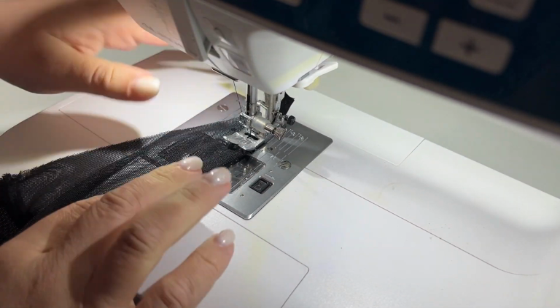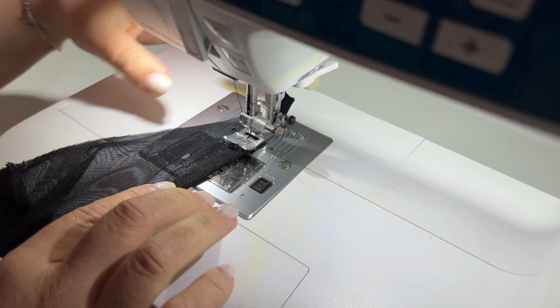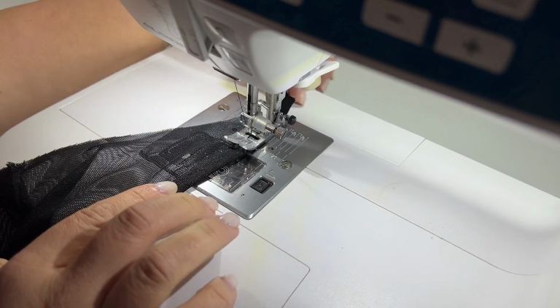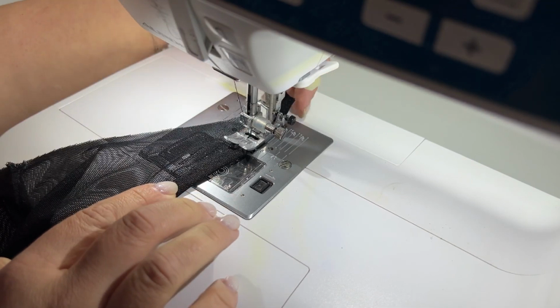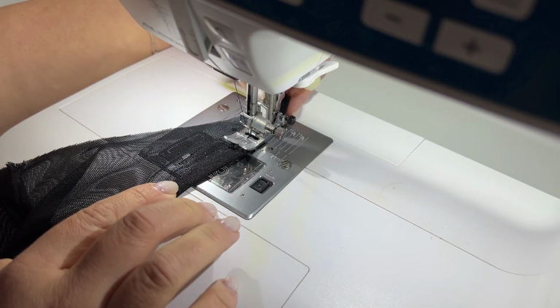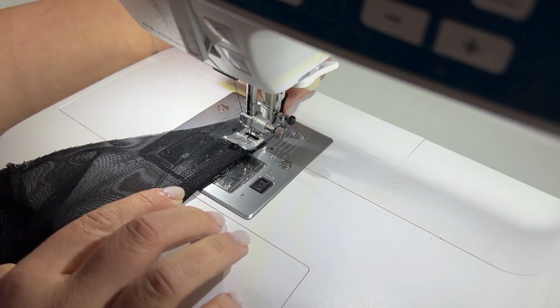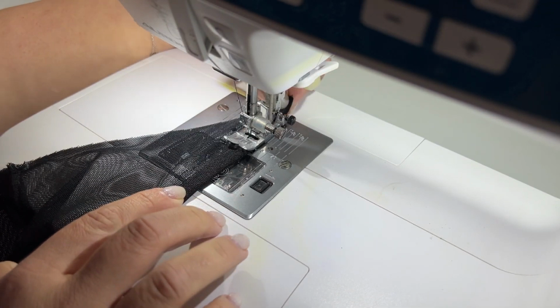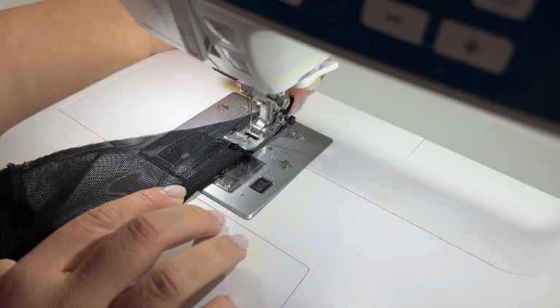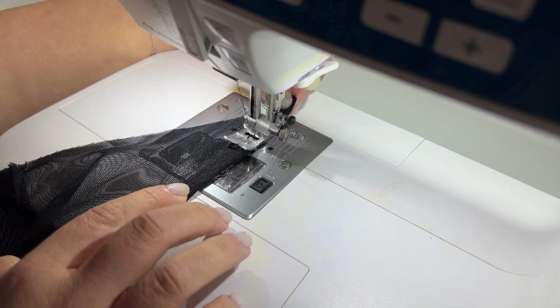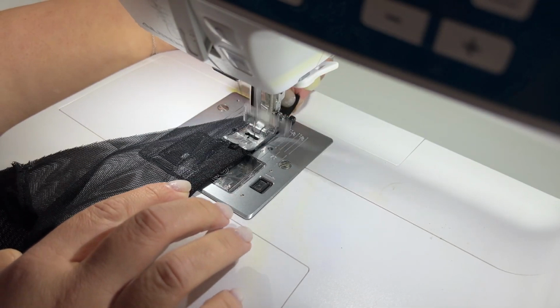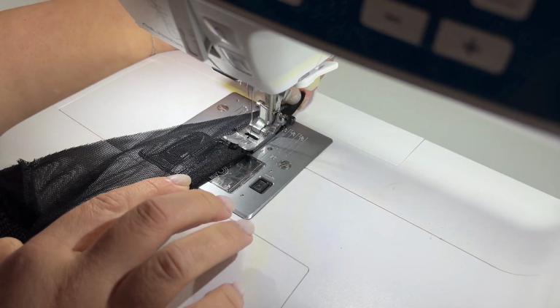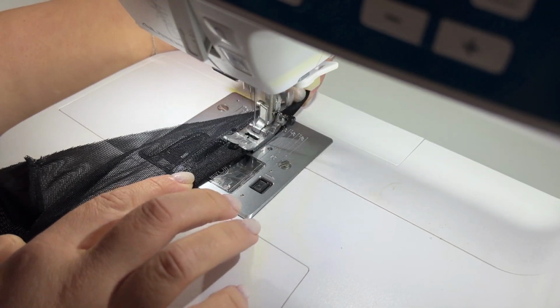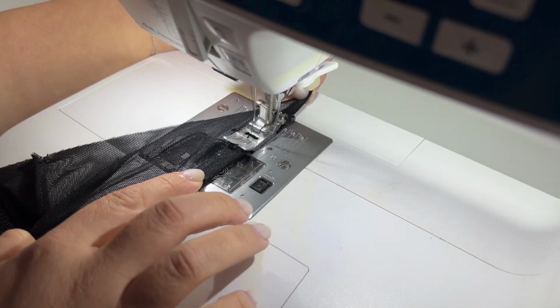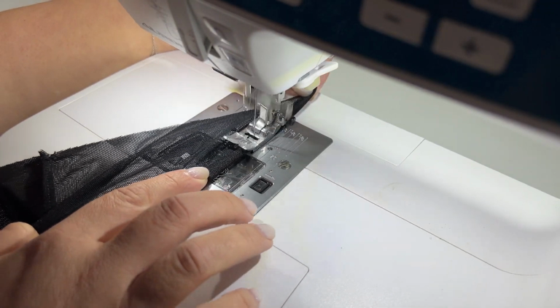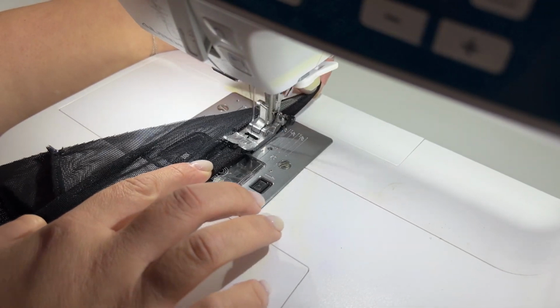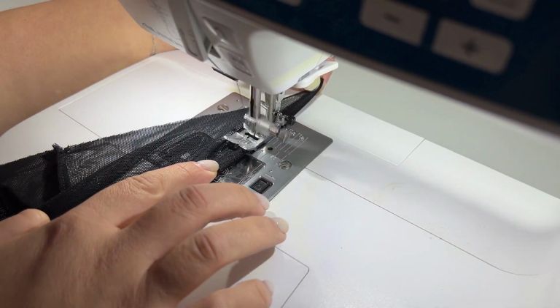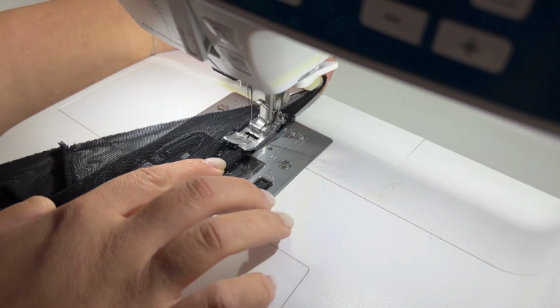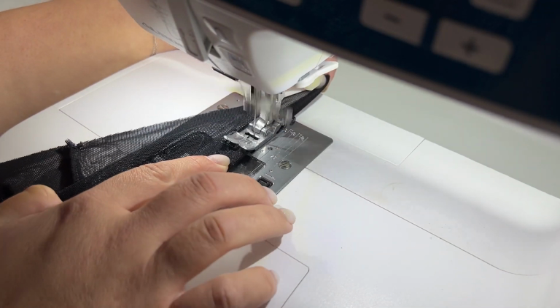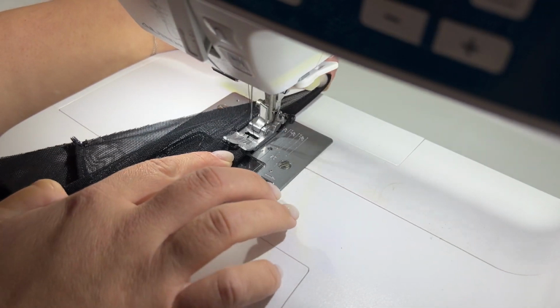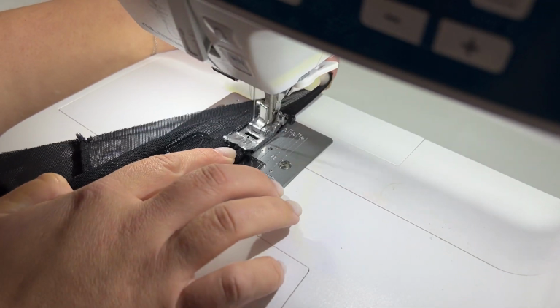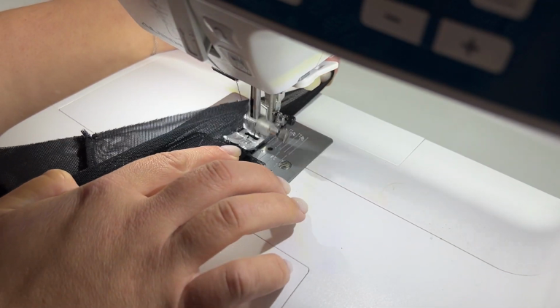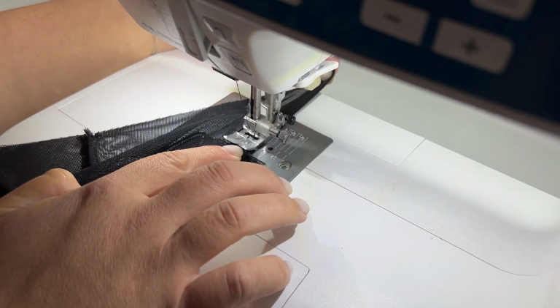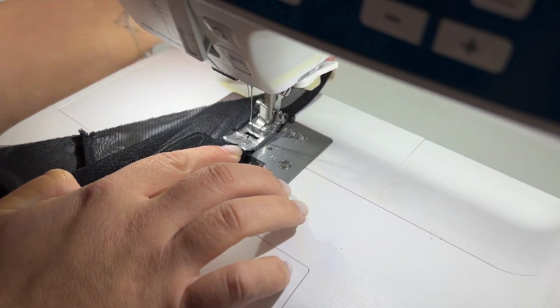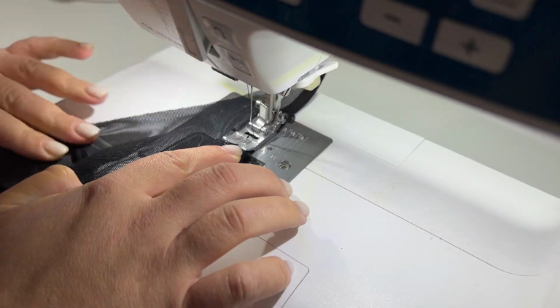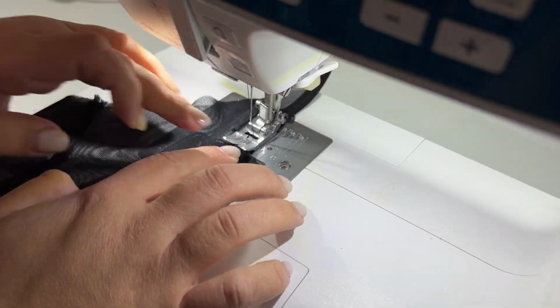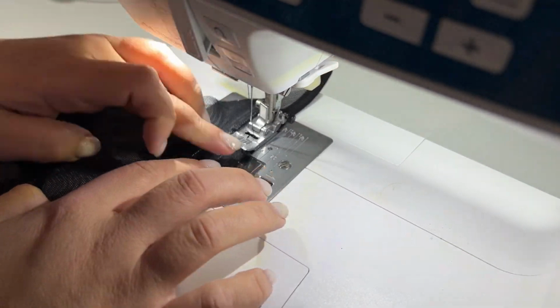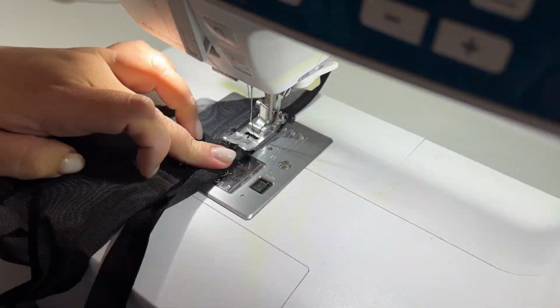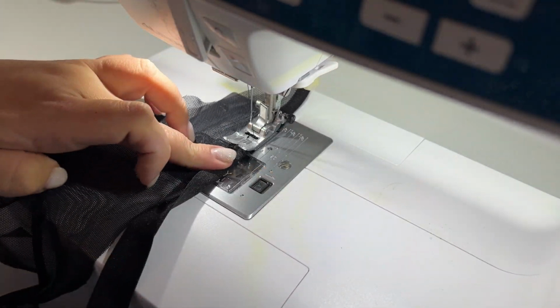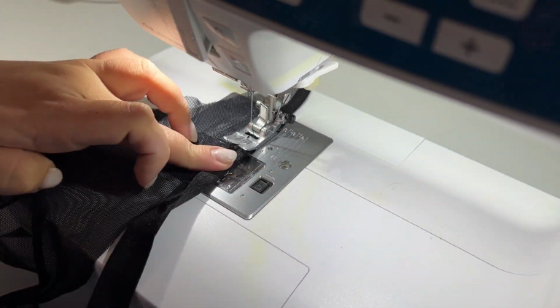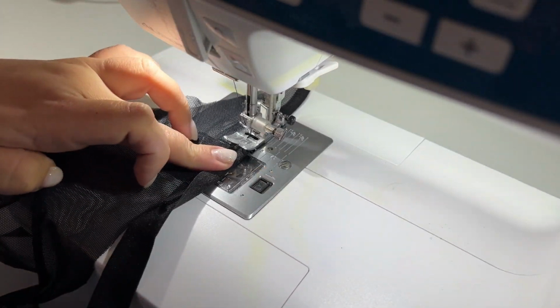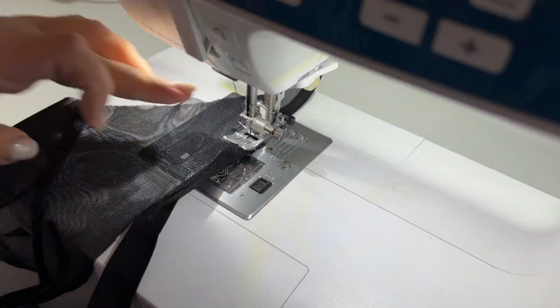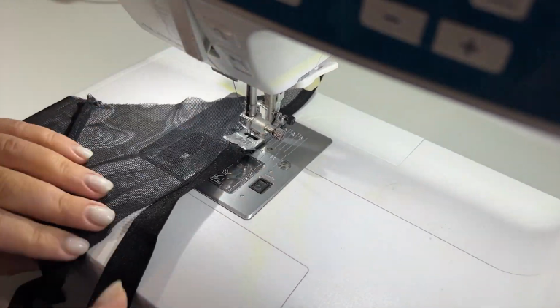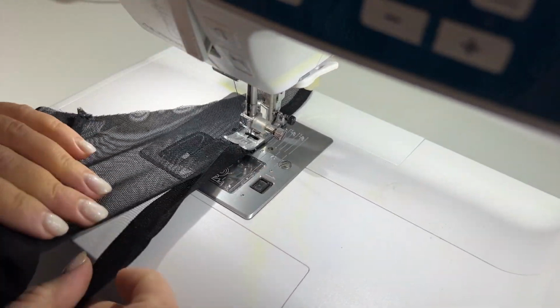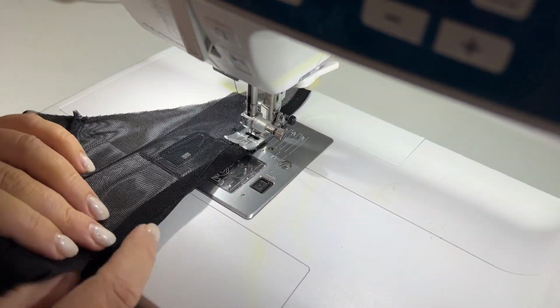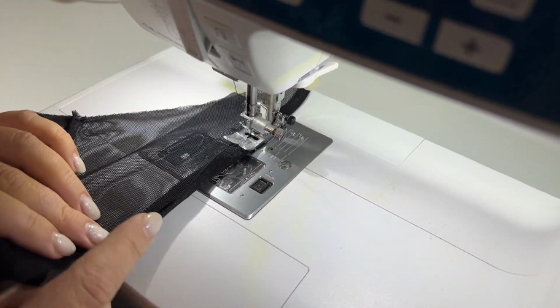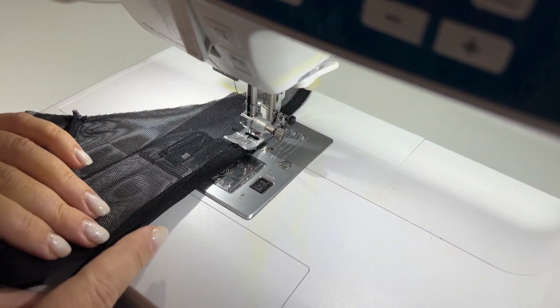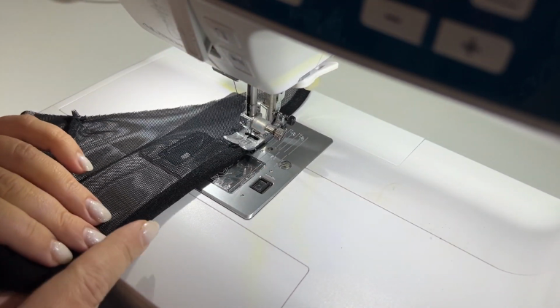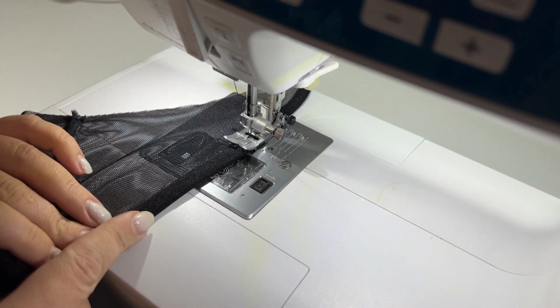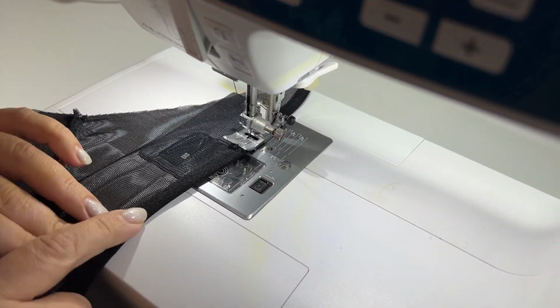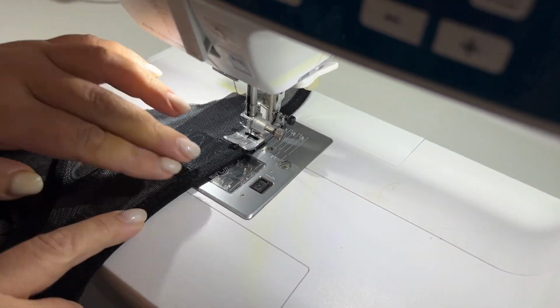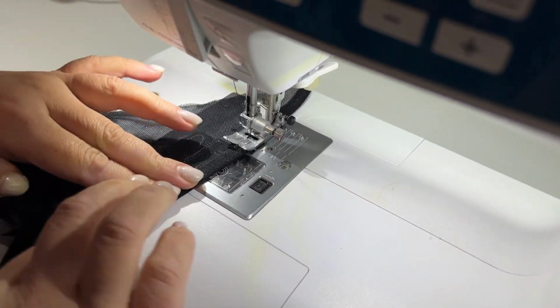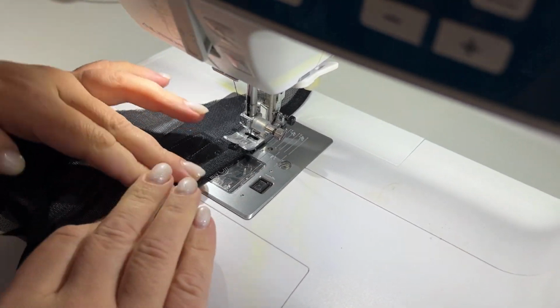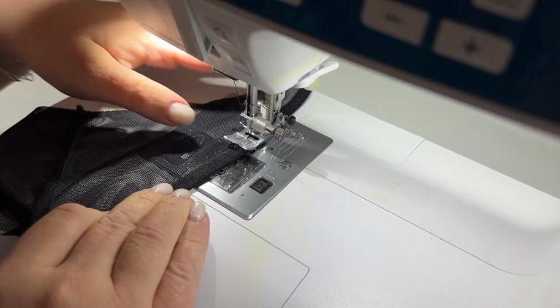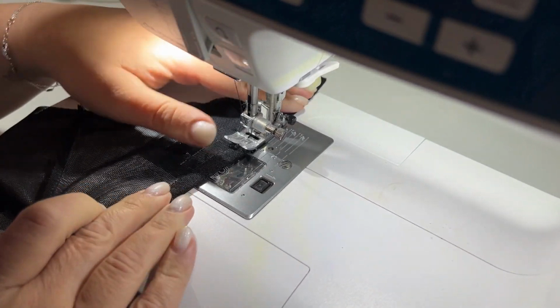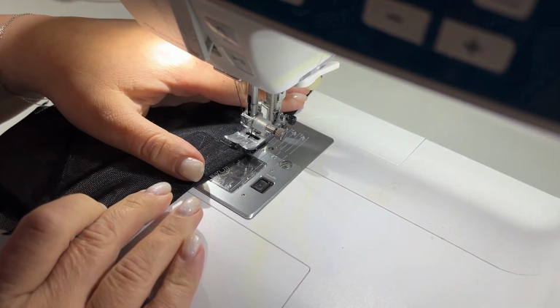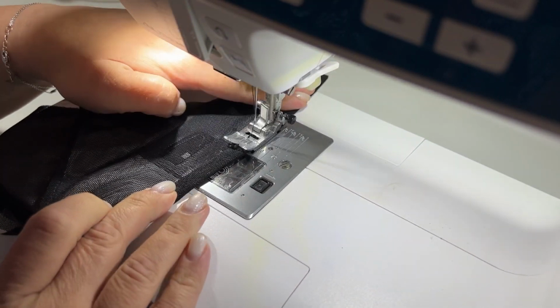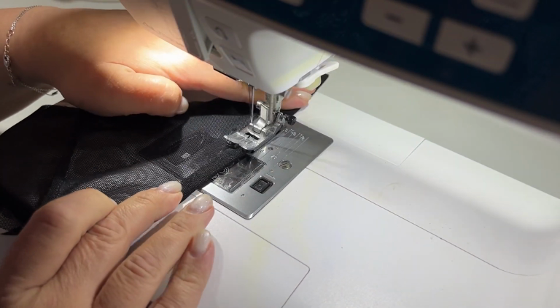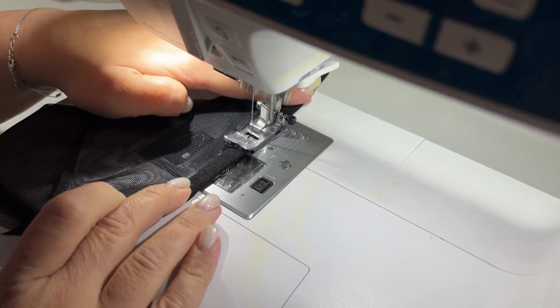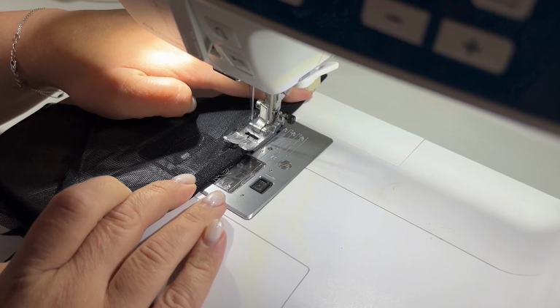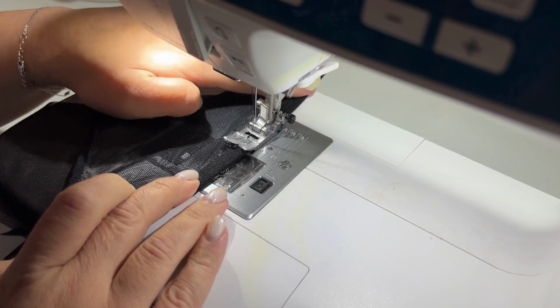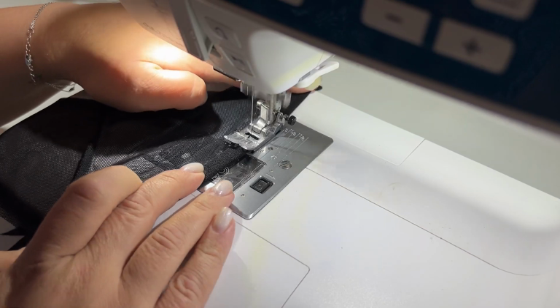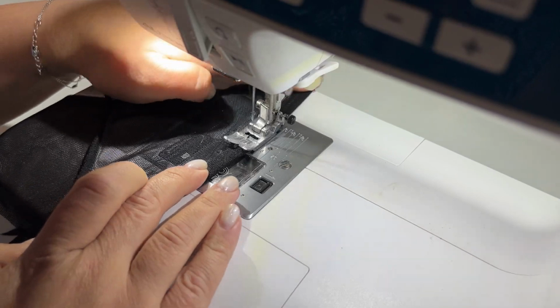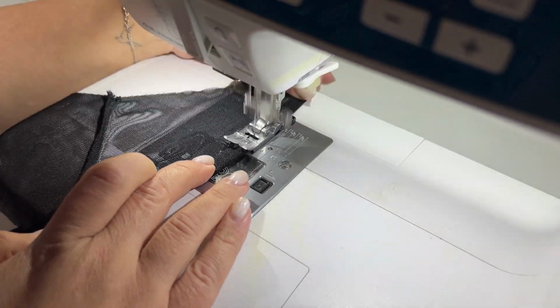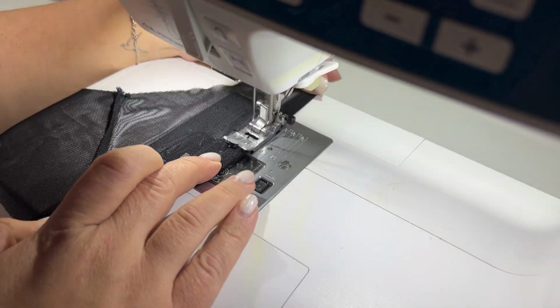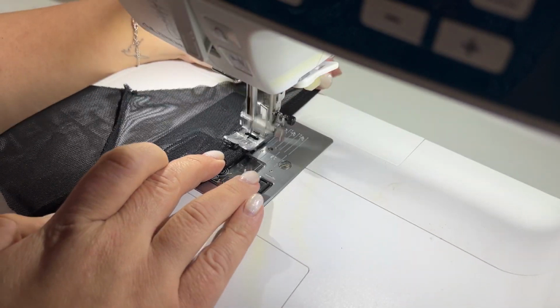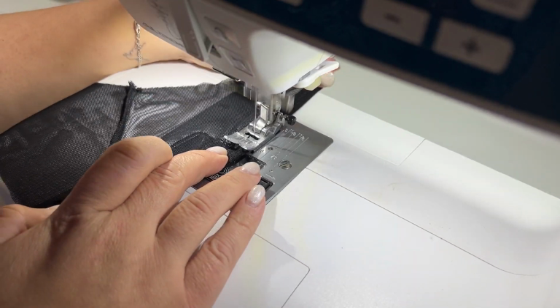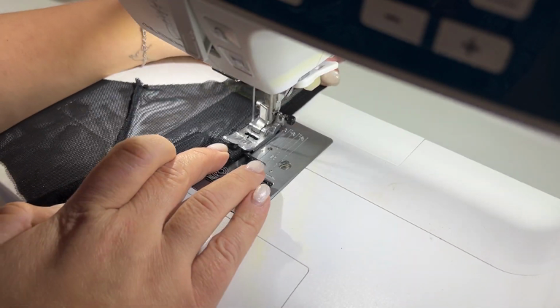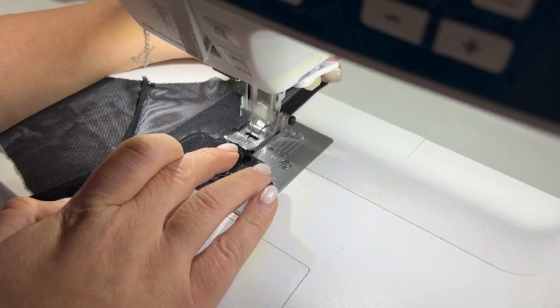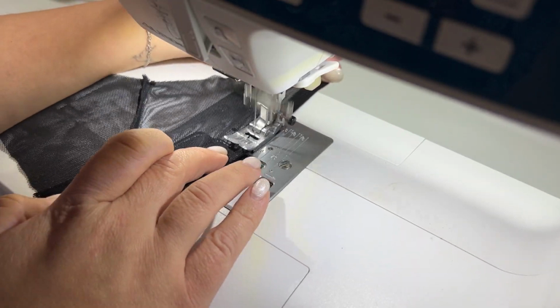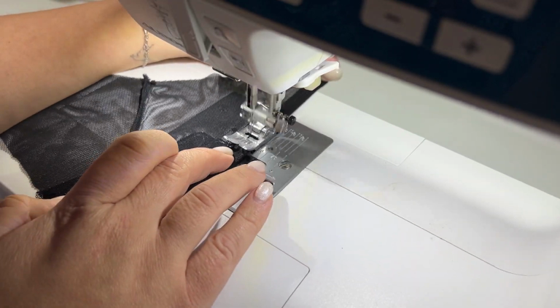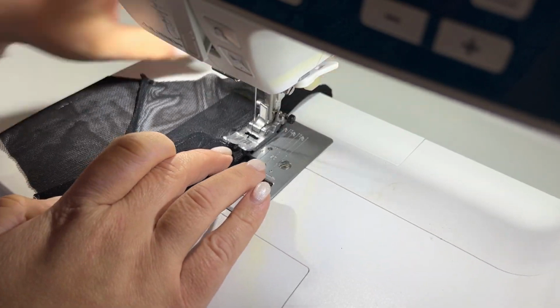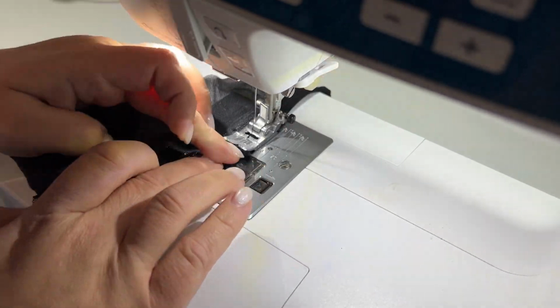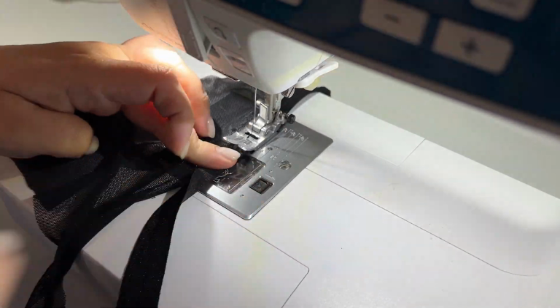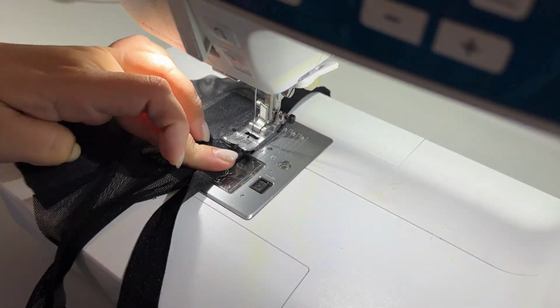During sewing, we stretch the elastic band a little bit. I got an approximate stretch factor of 0.8.